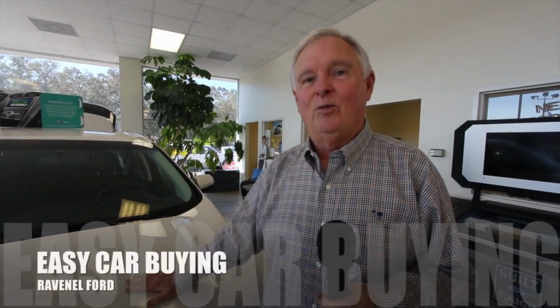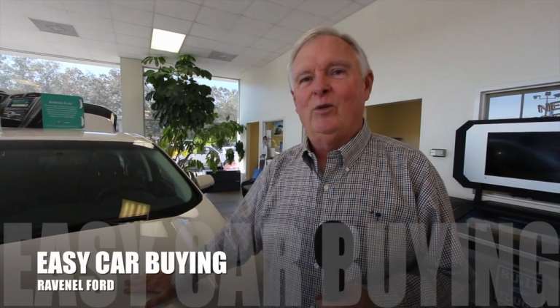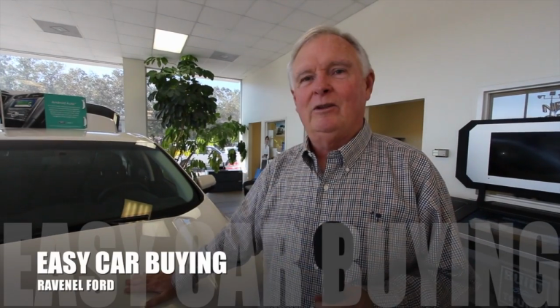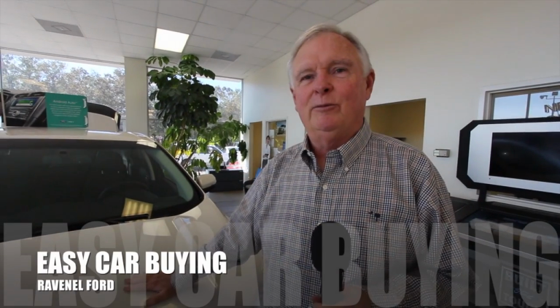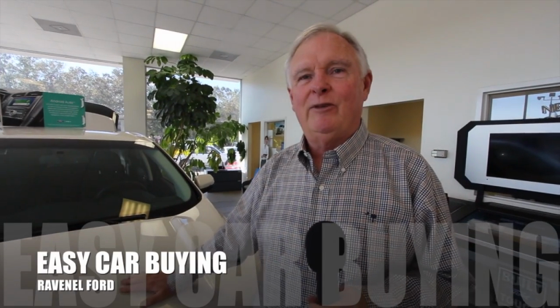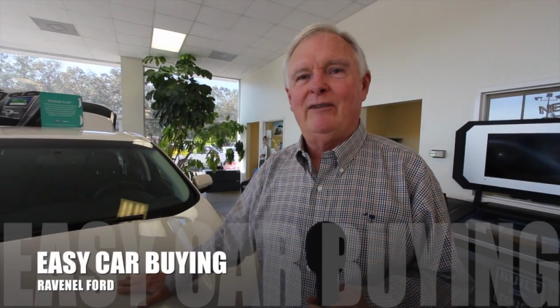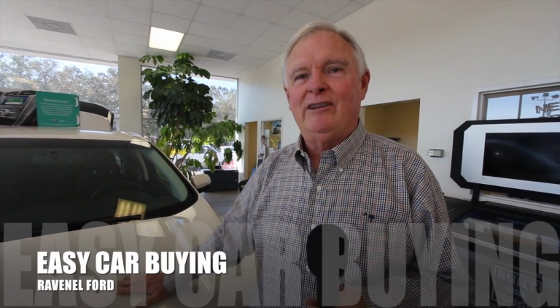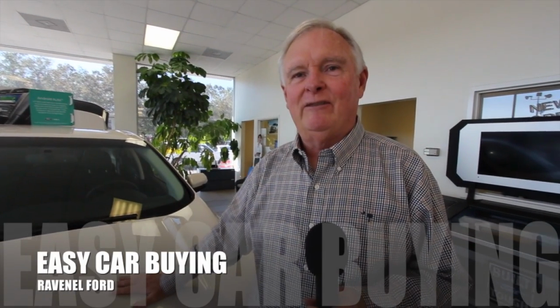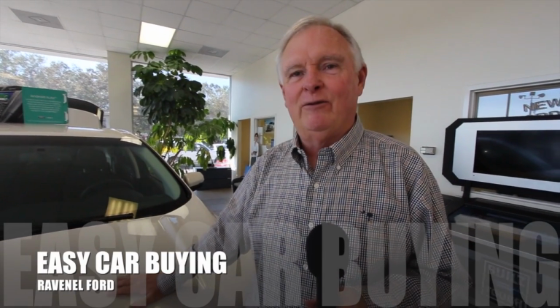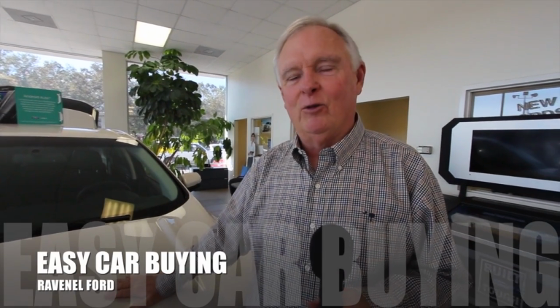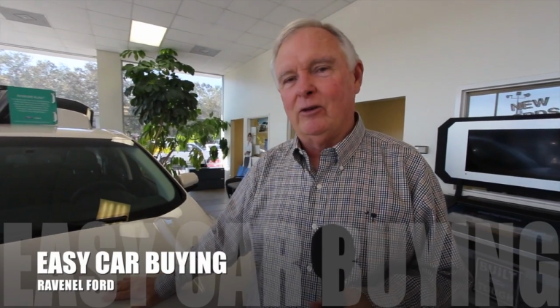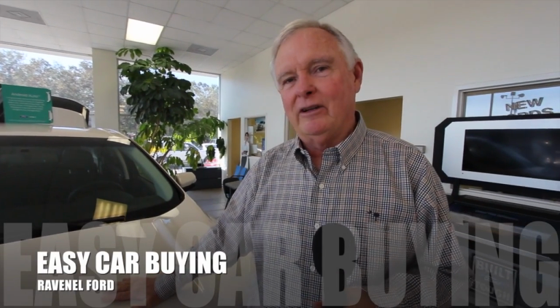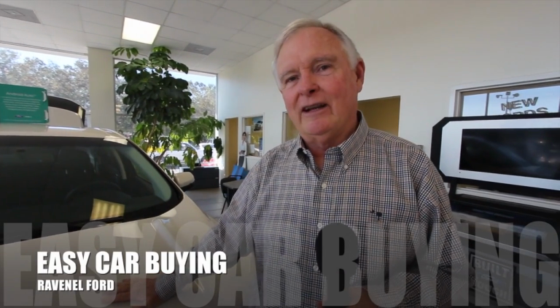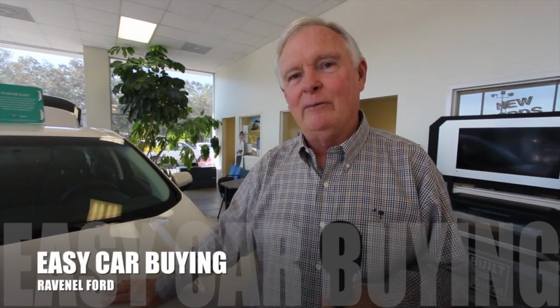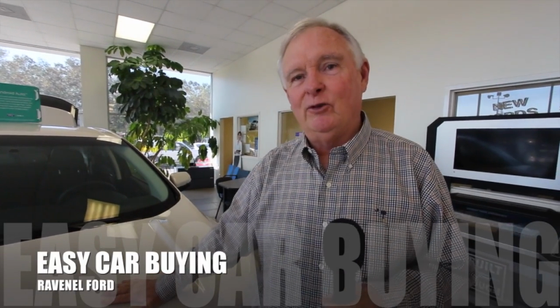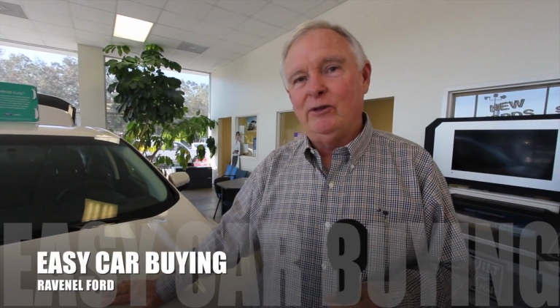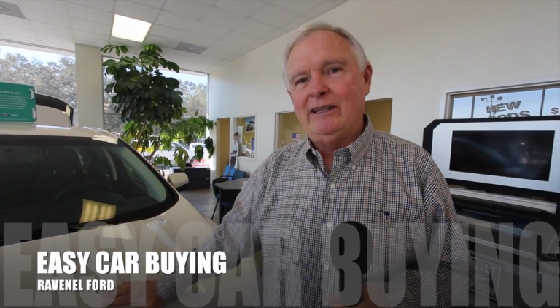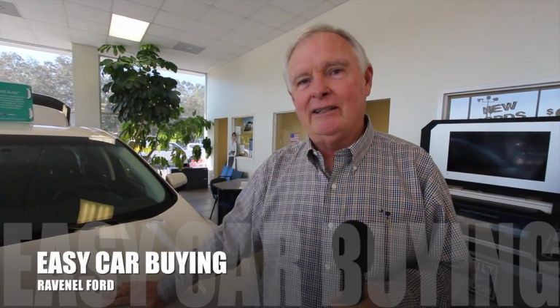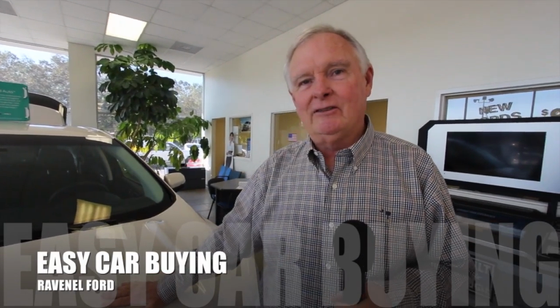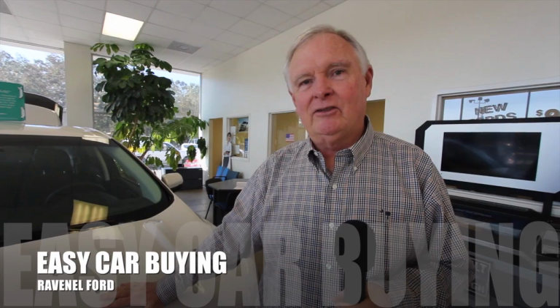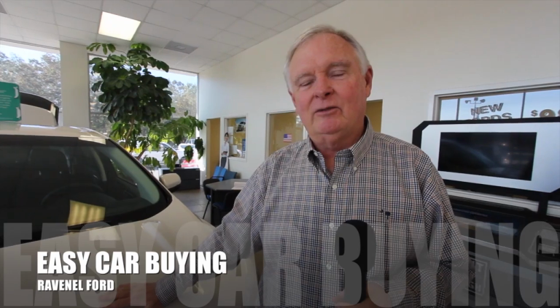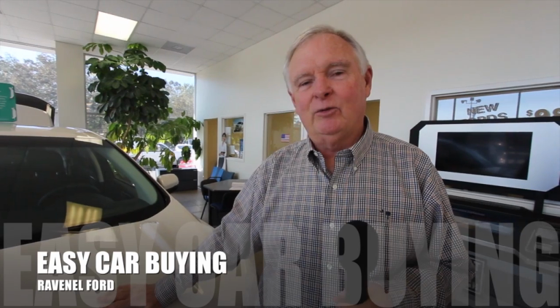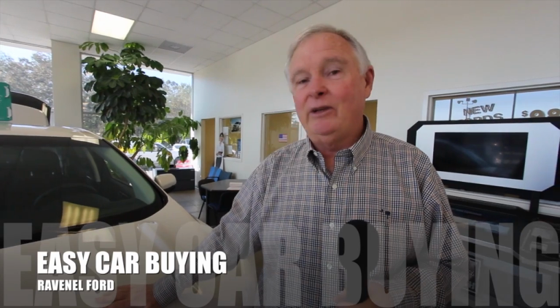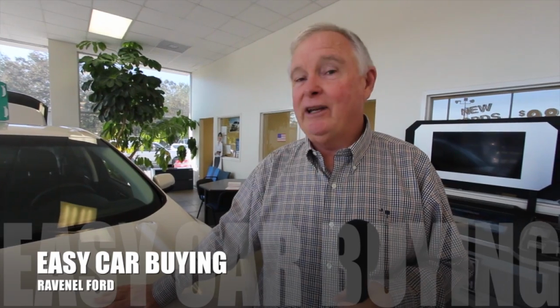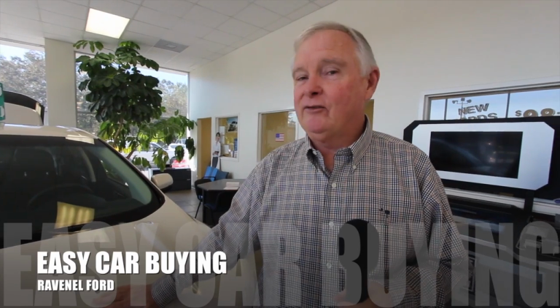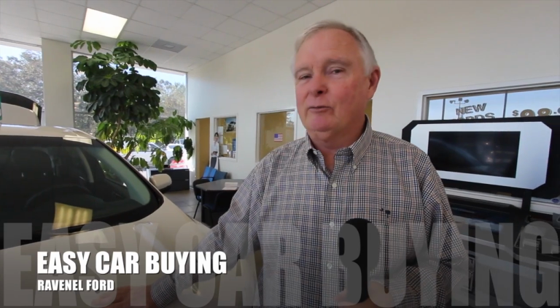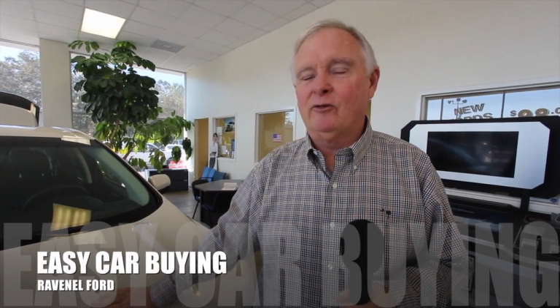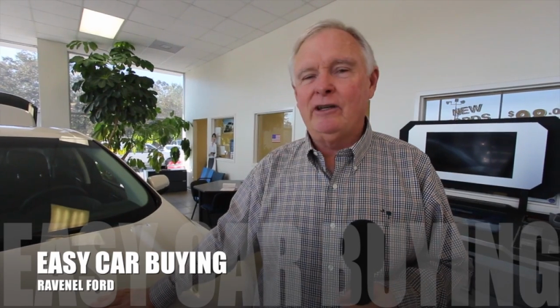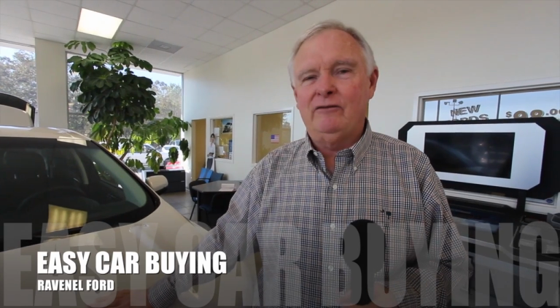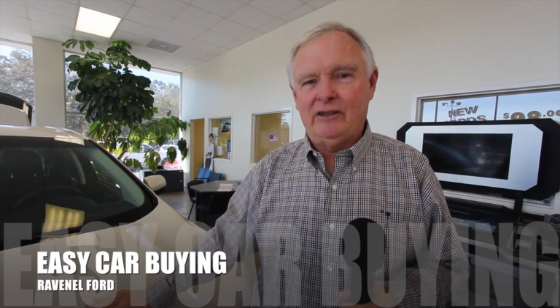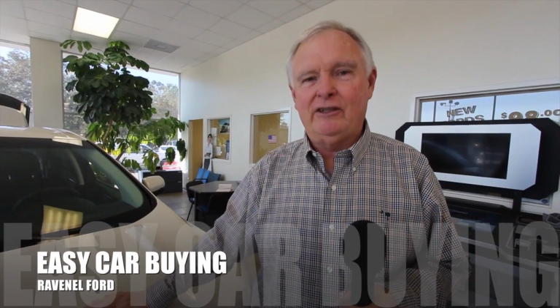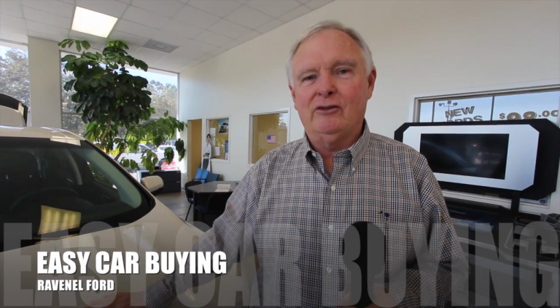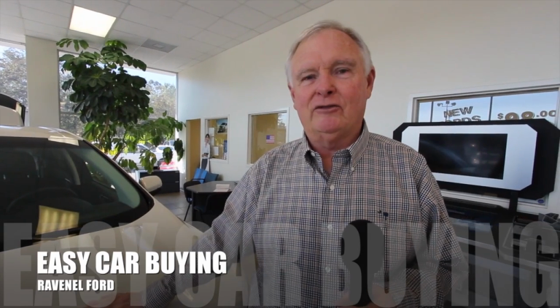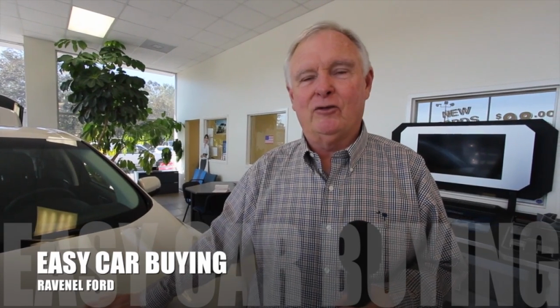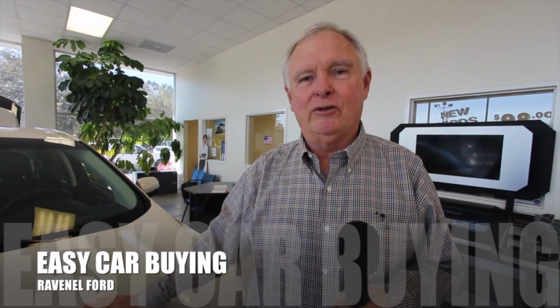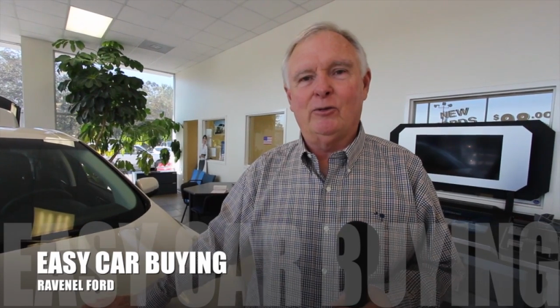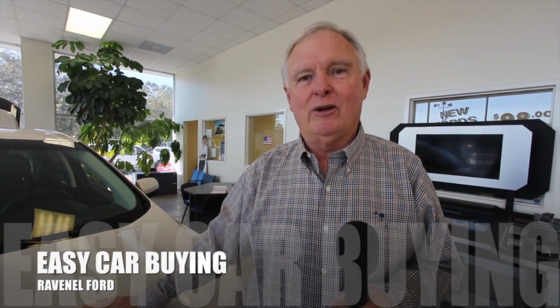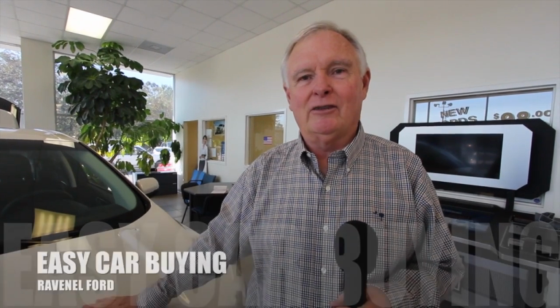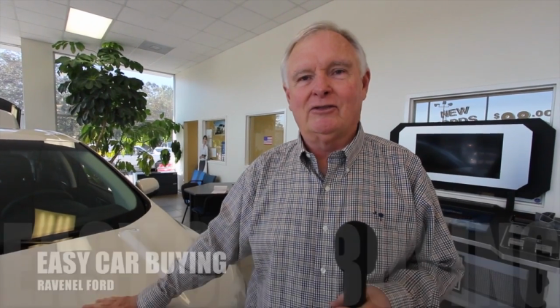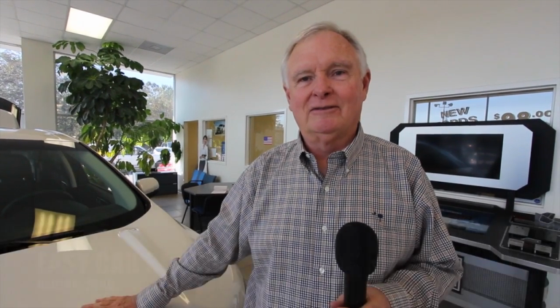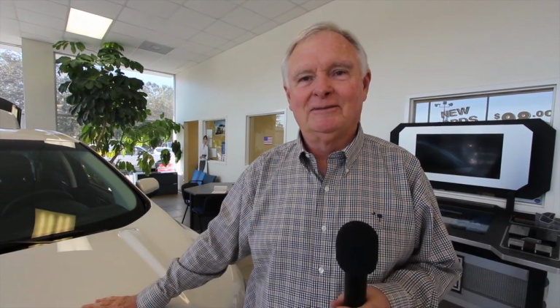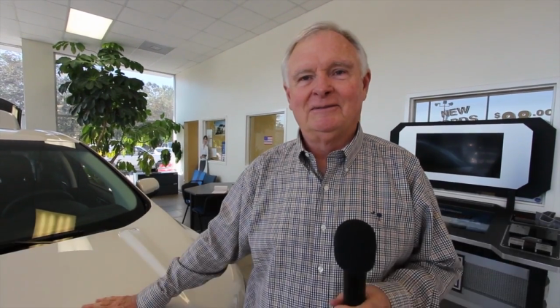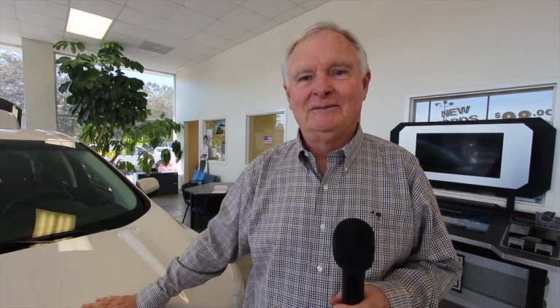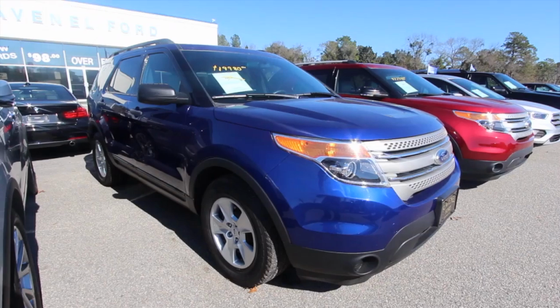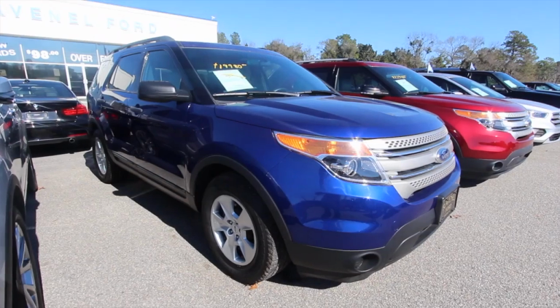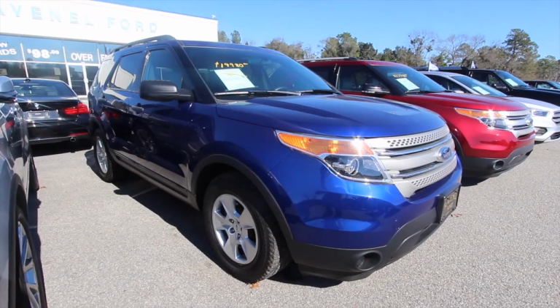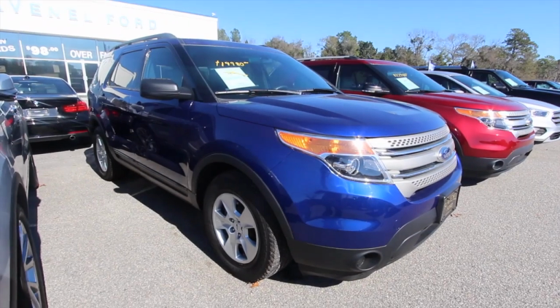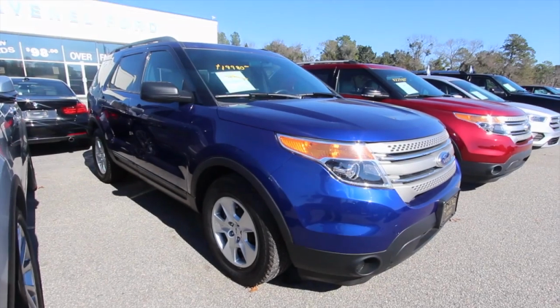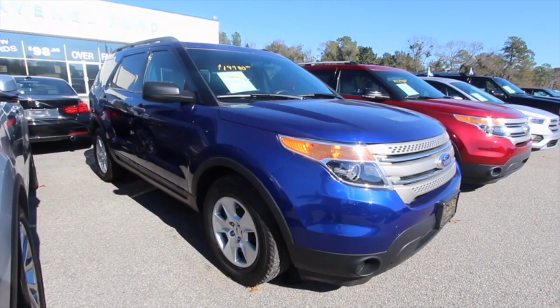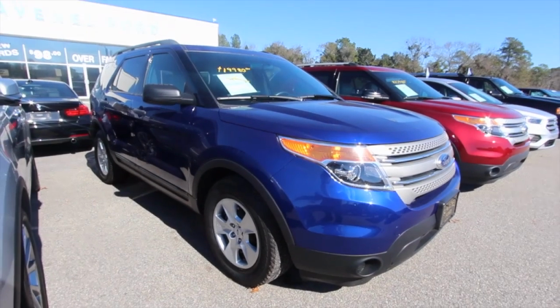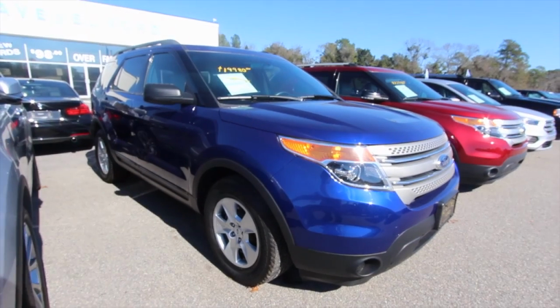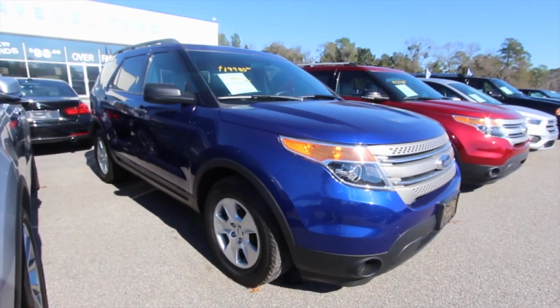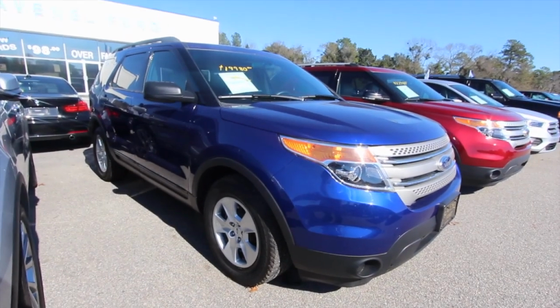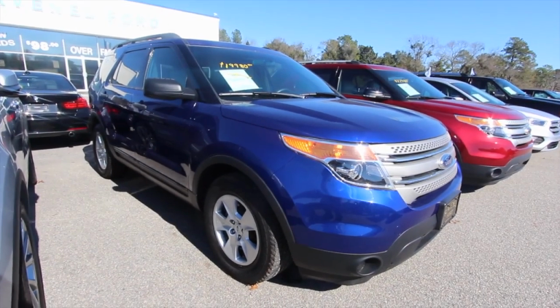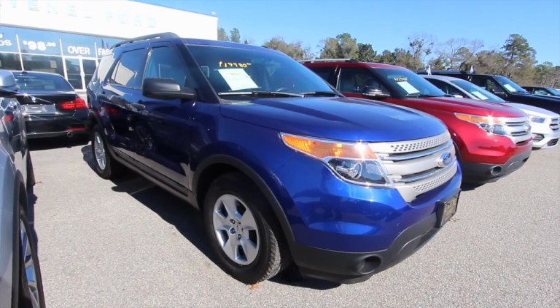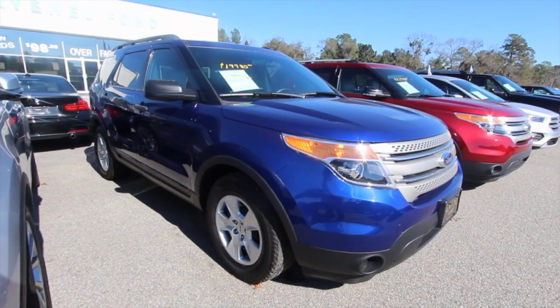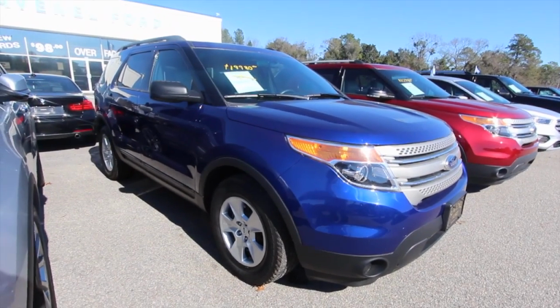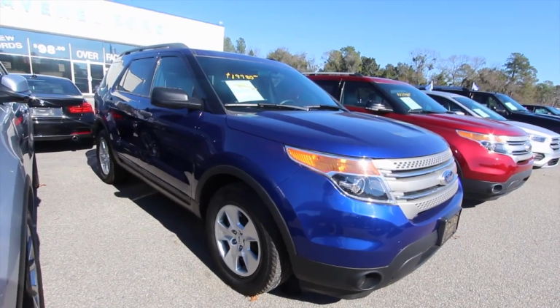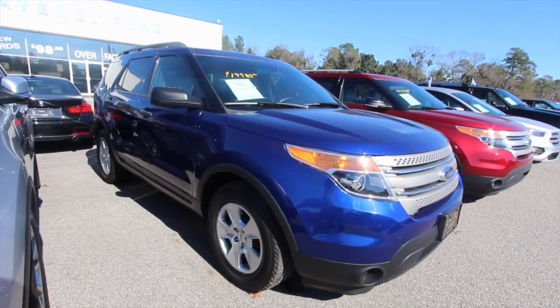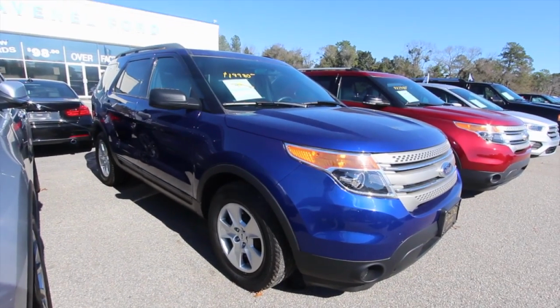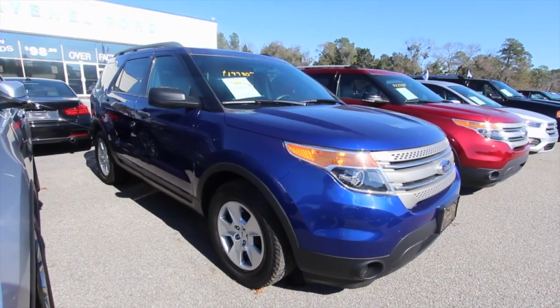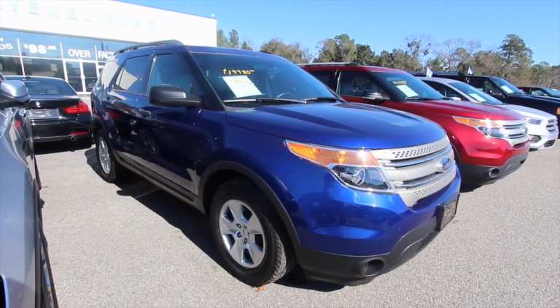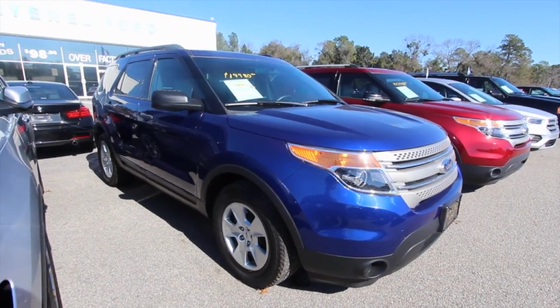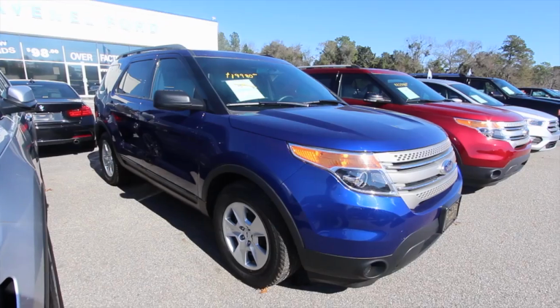Welcome to Ravenel Ford. I'm Dewey Nettles. We have some great videos for you to watch. What's up everybody? Welcome, welcome, welcome.